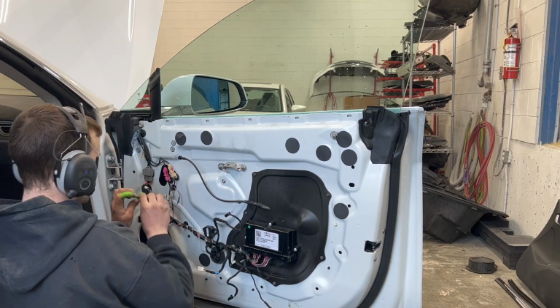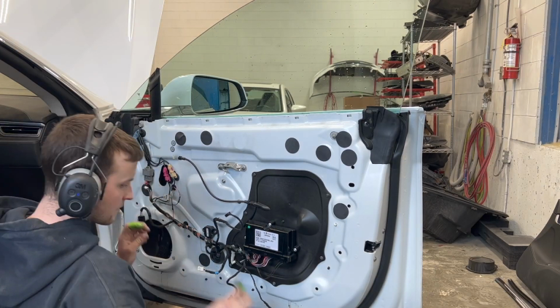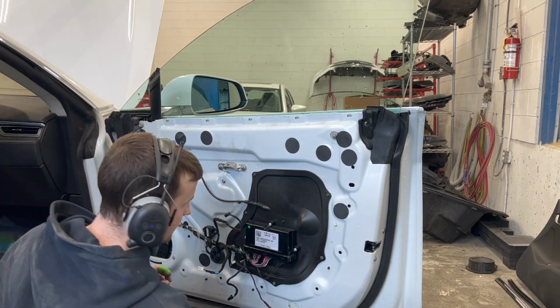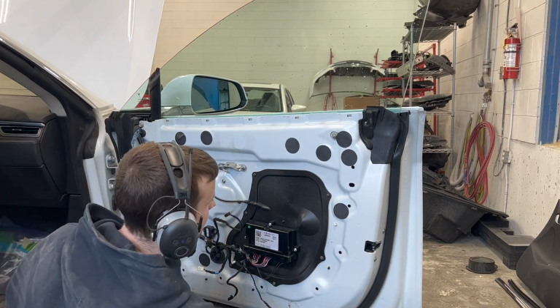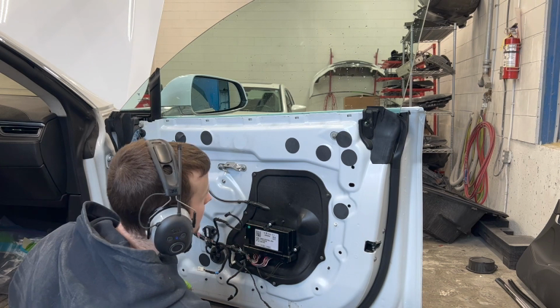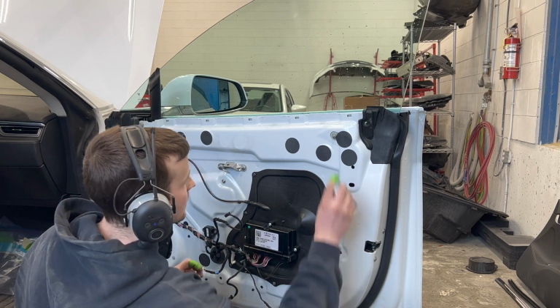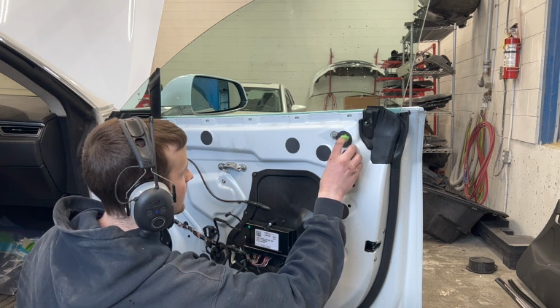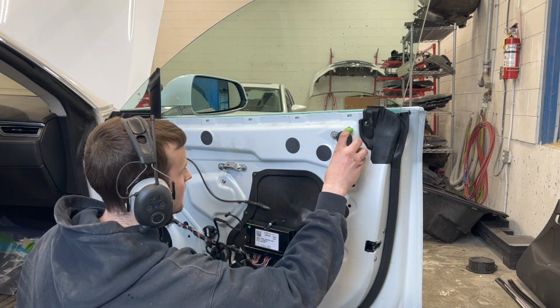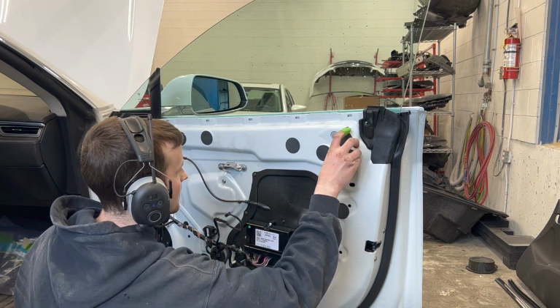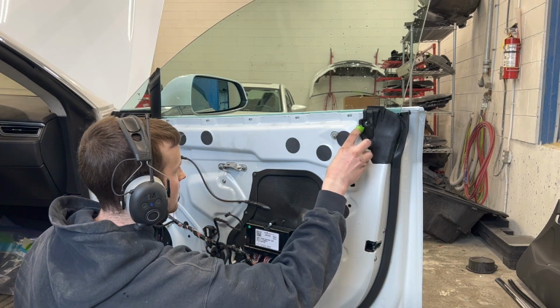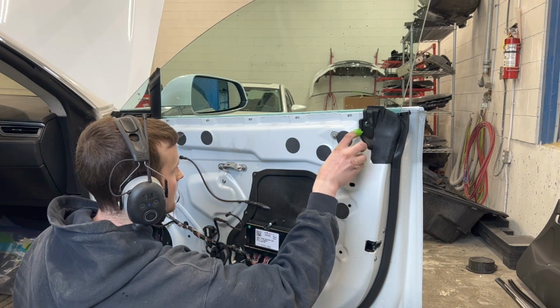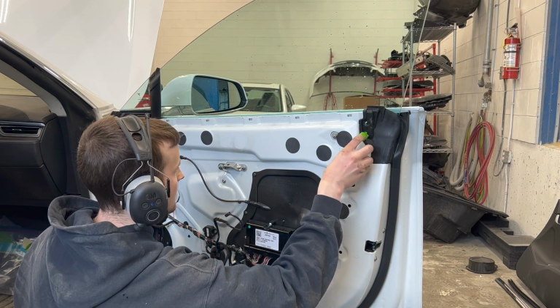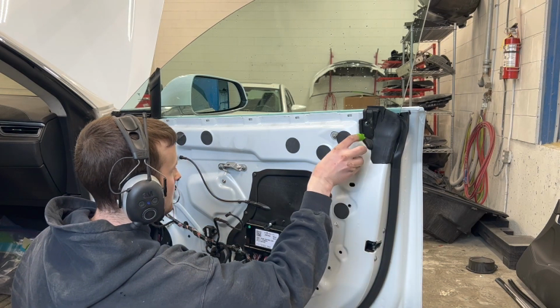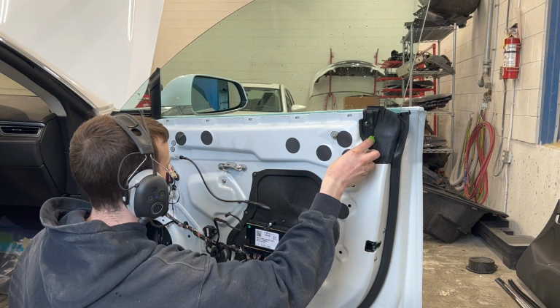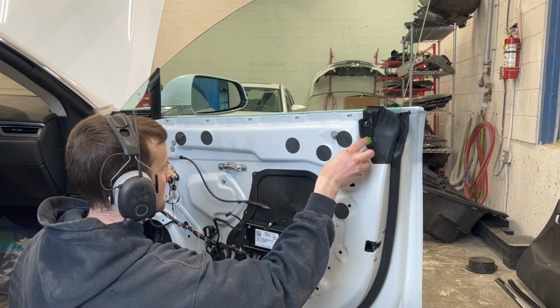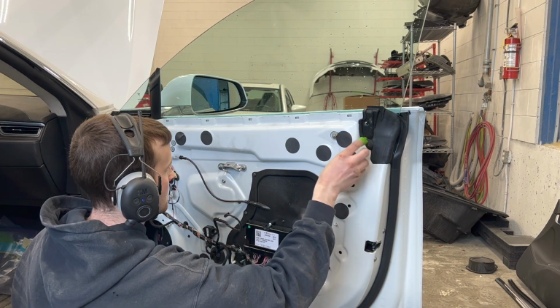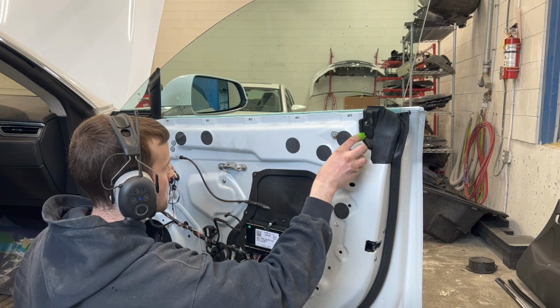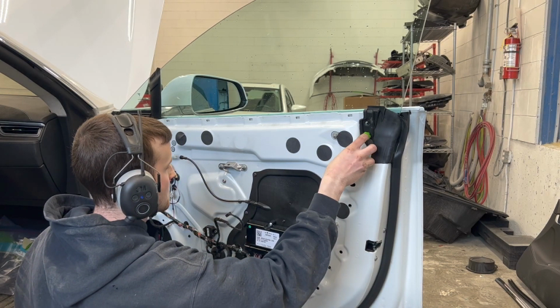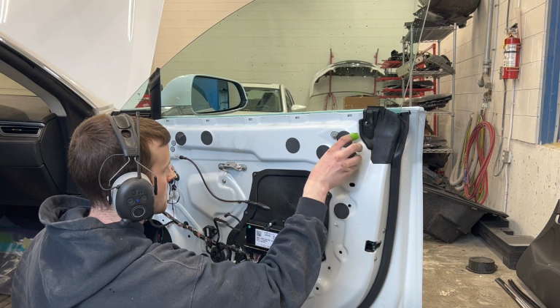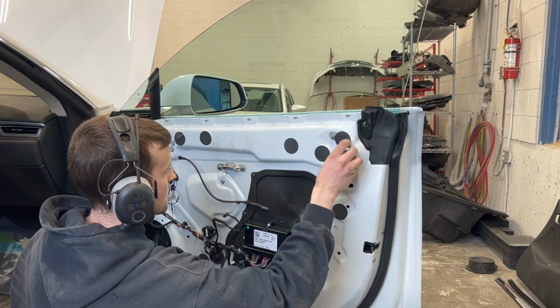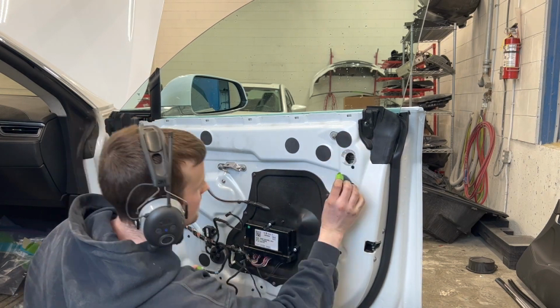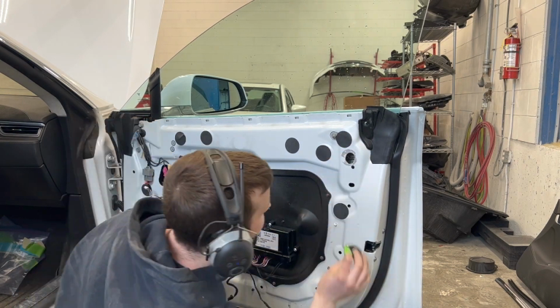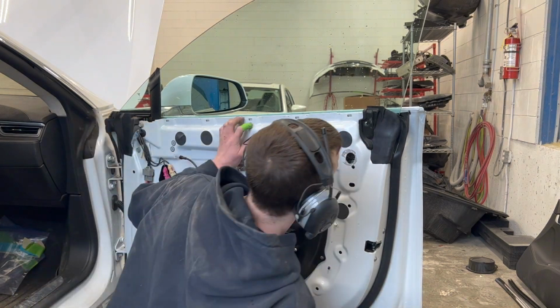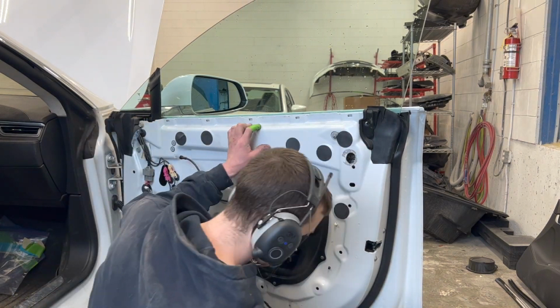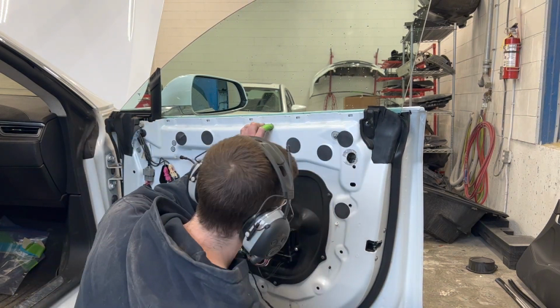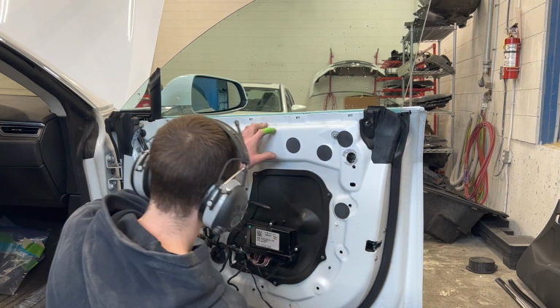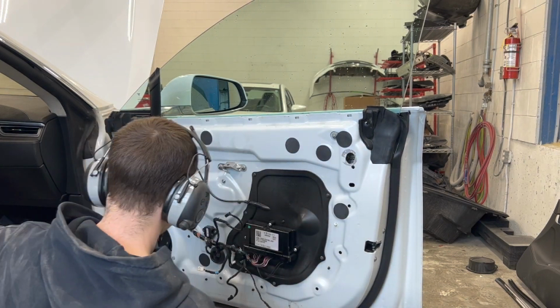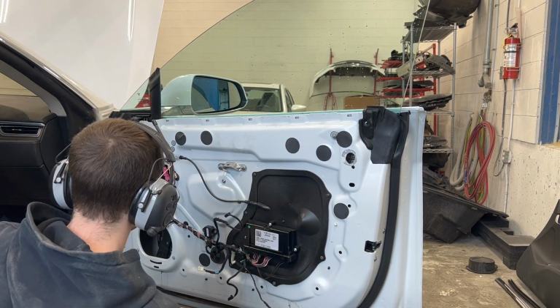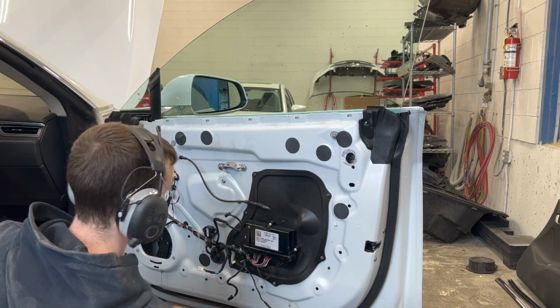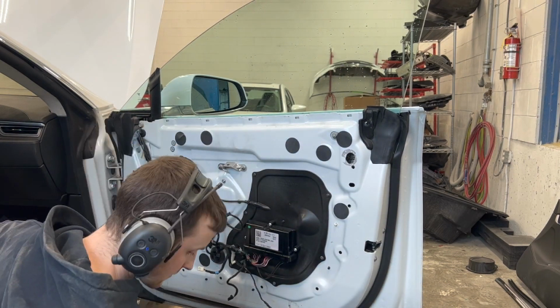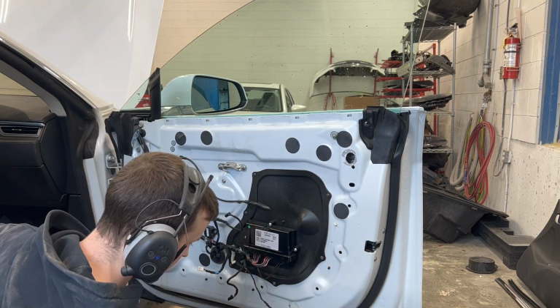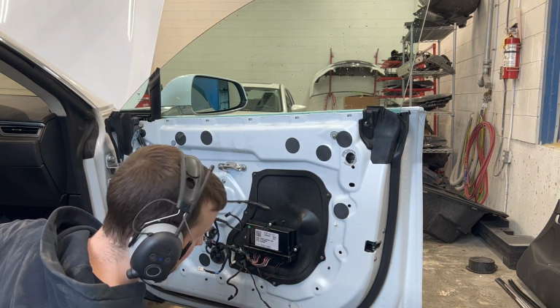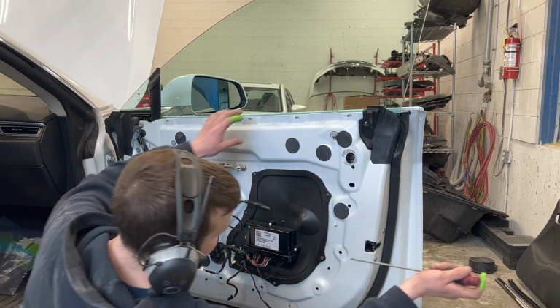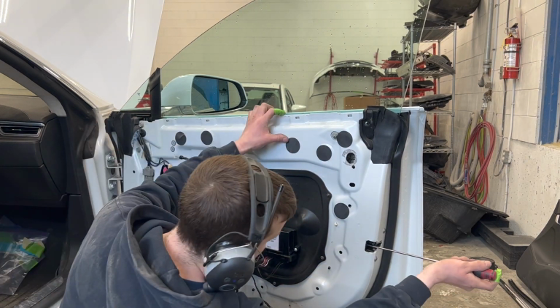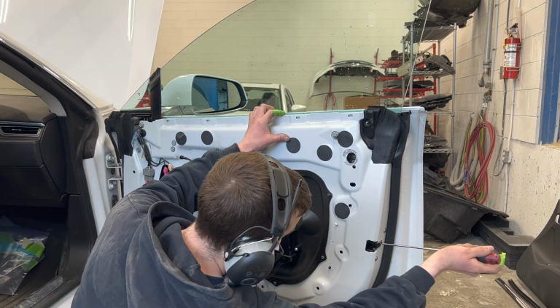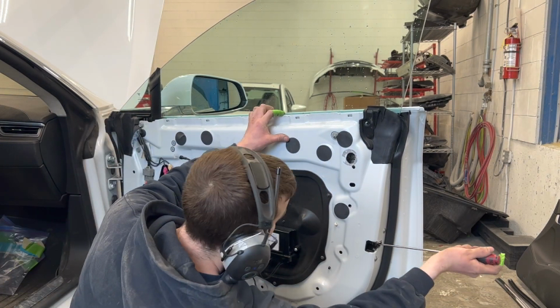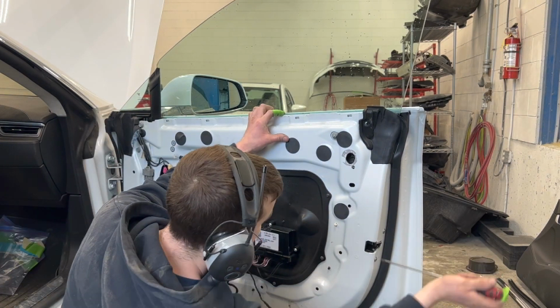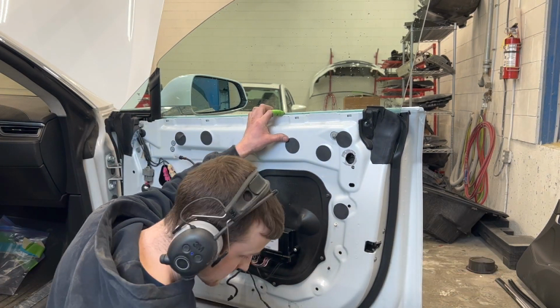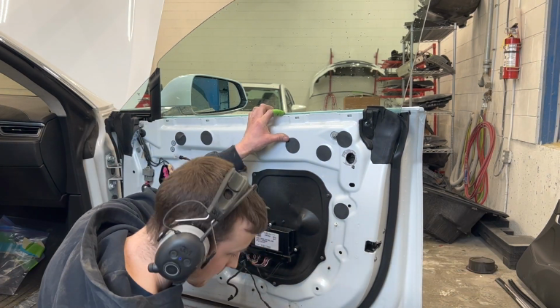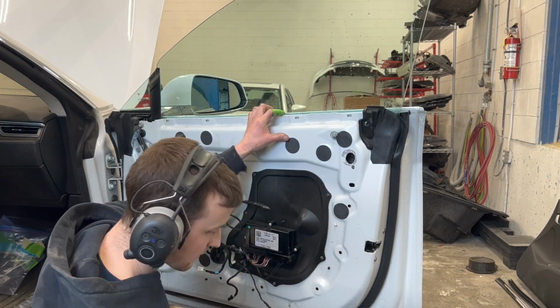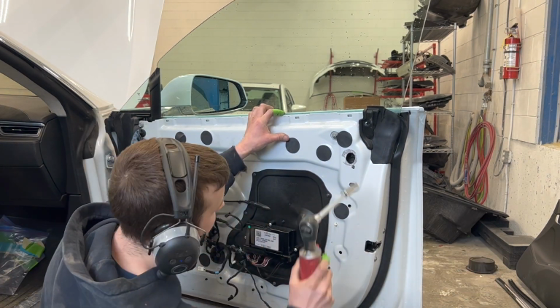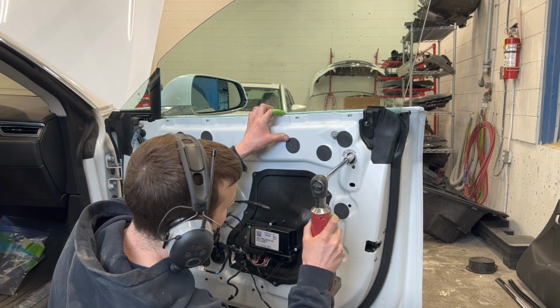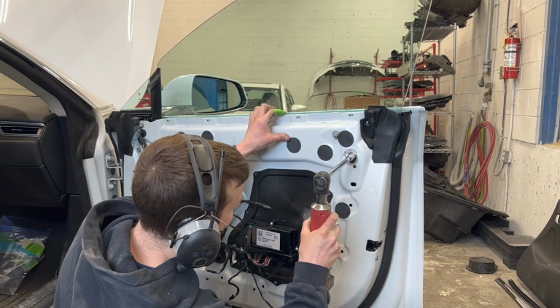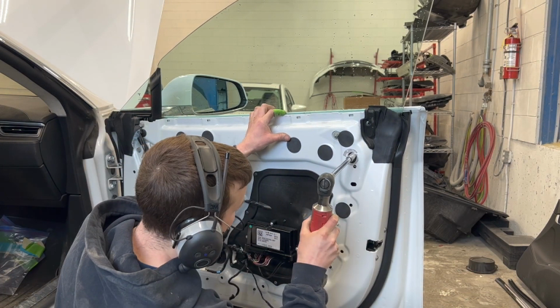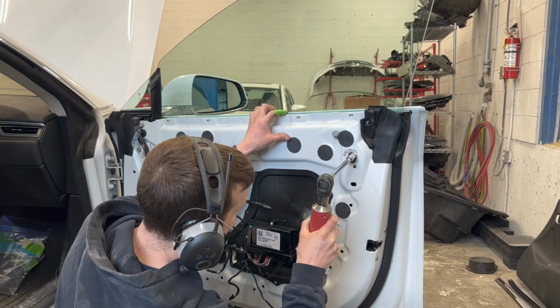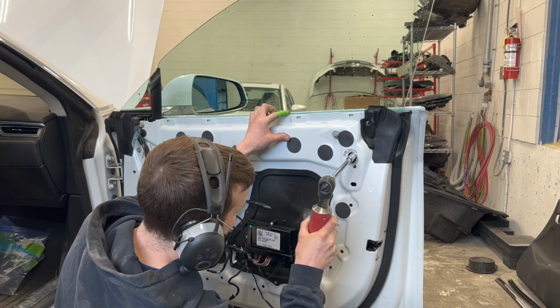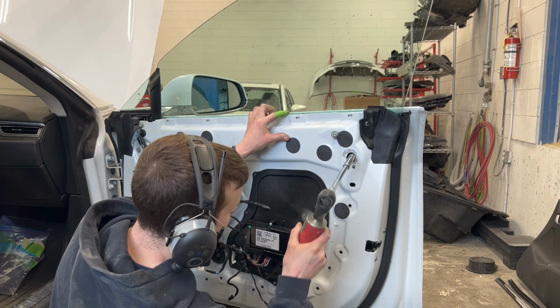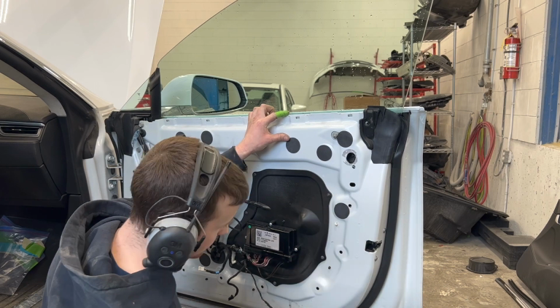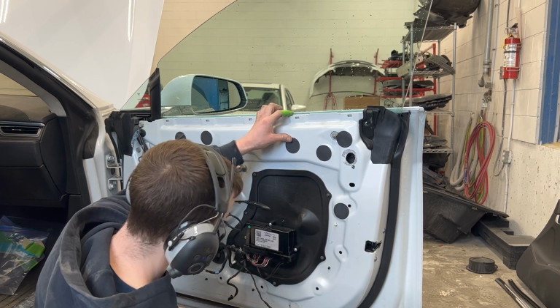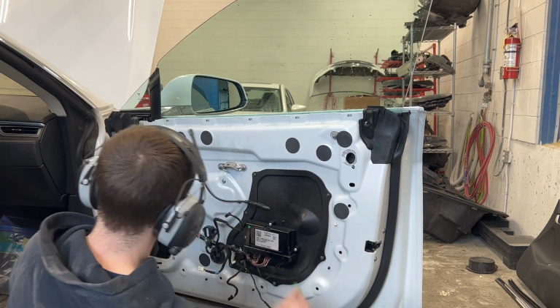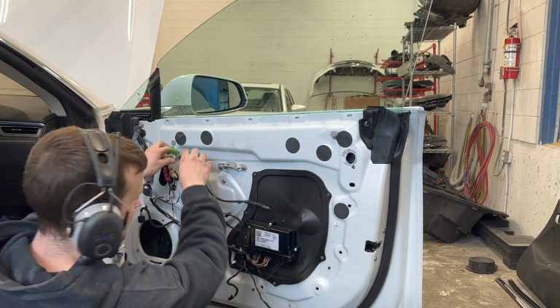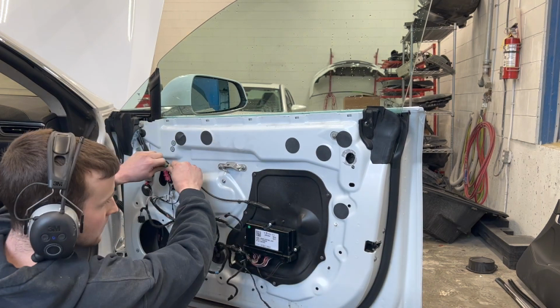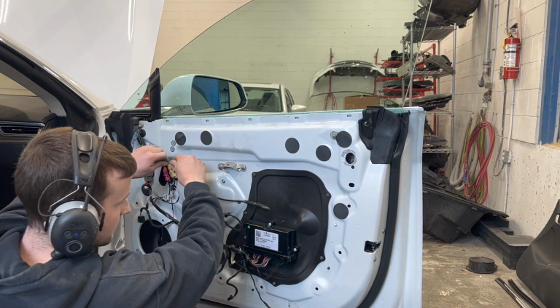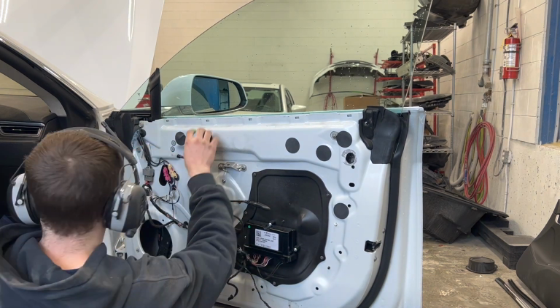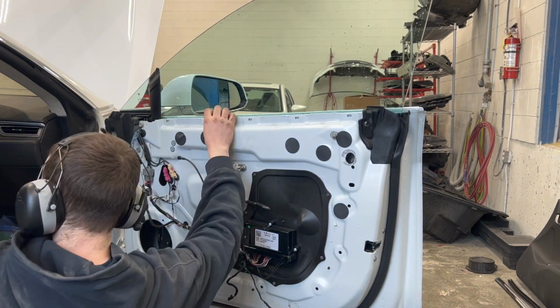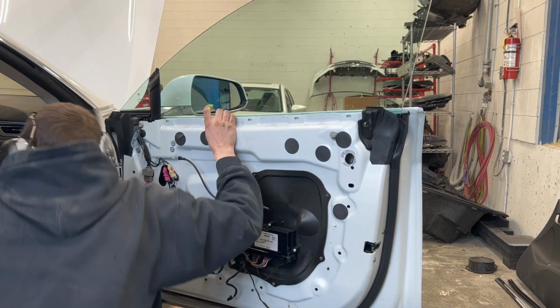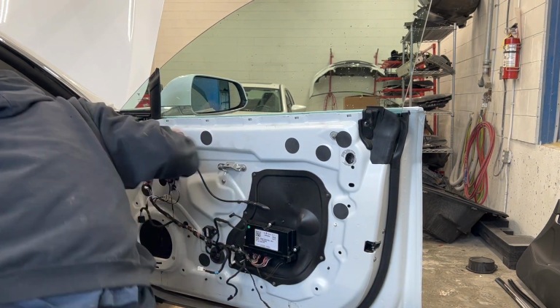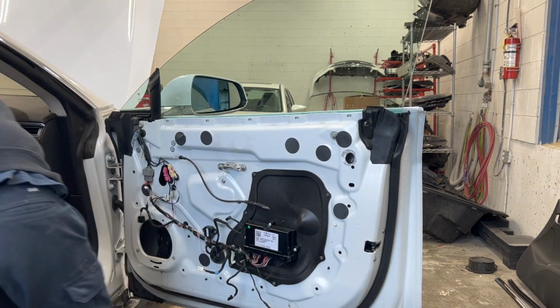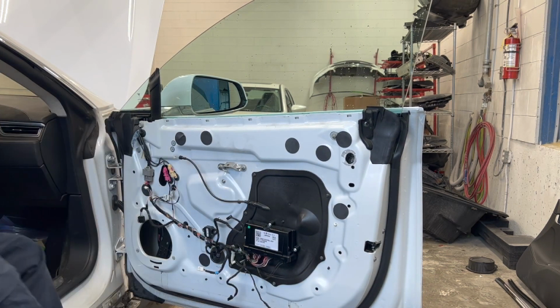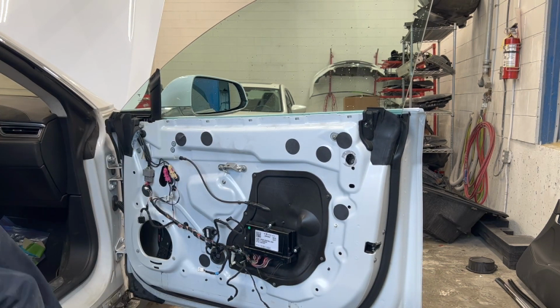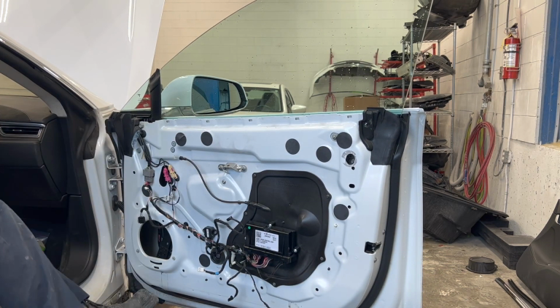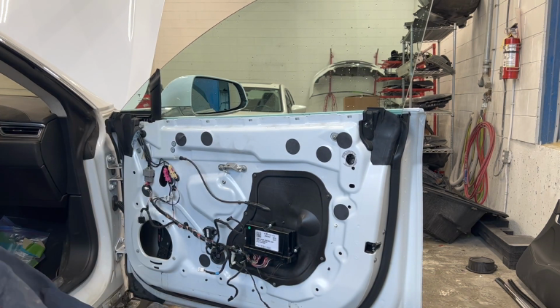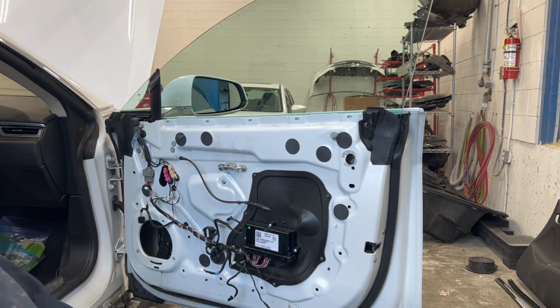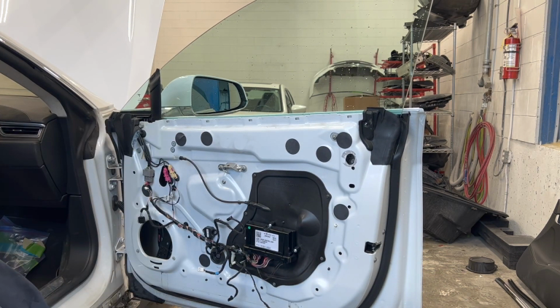Two plastic covers are removed to gain access to the window mounting fasteners so we can remove the front door glass.